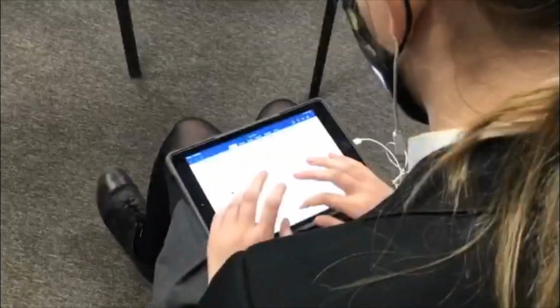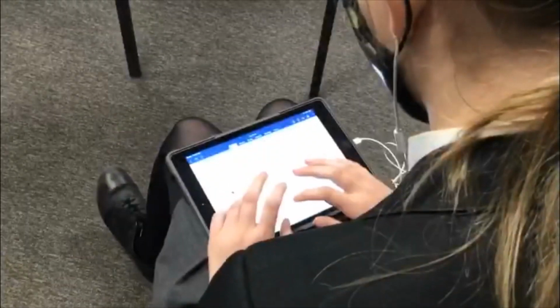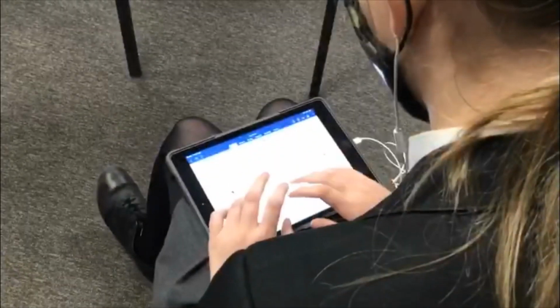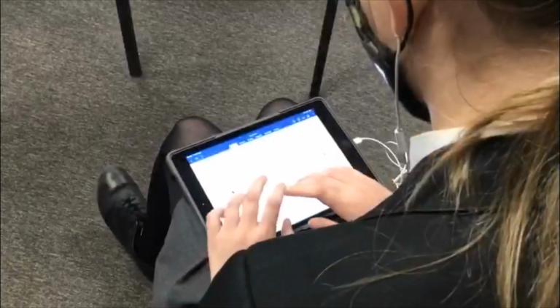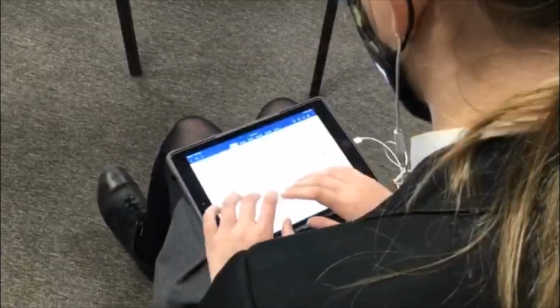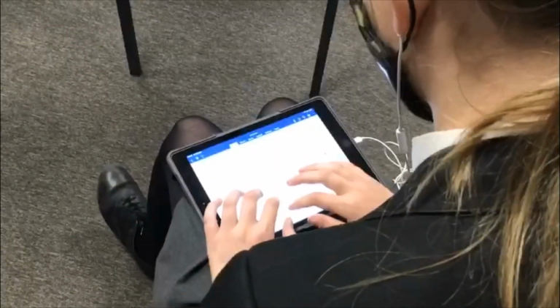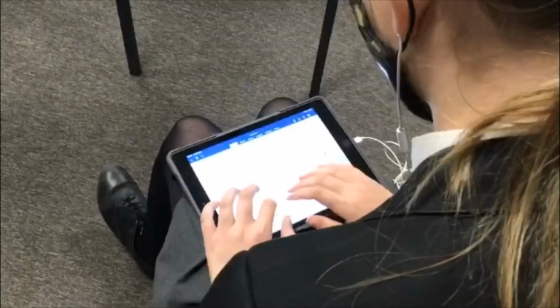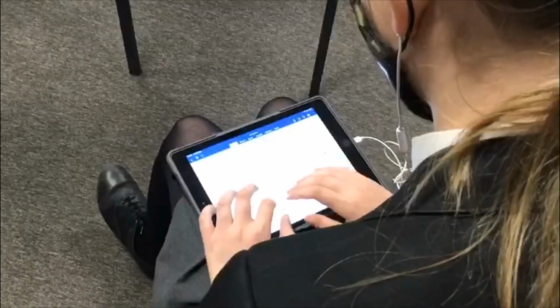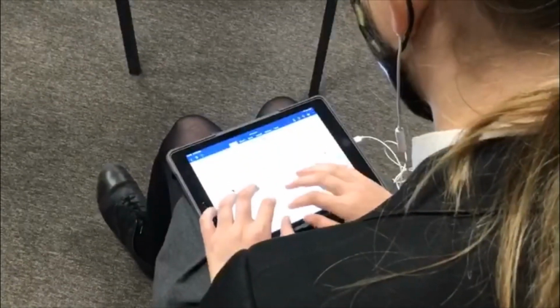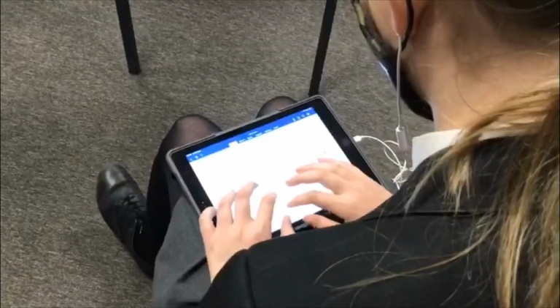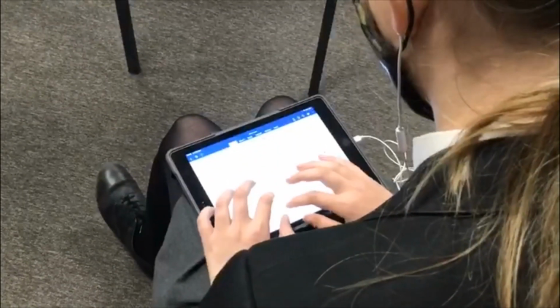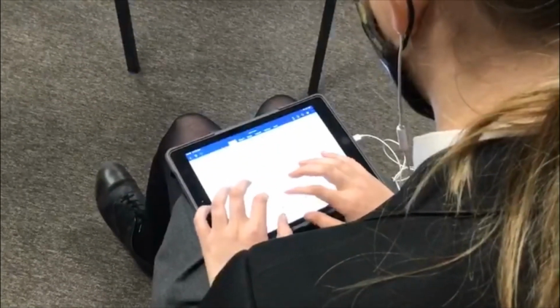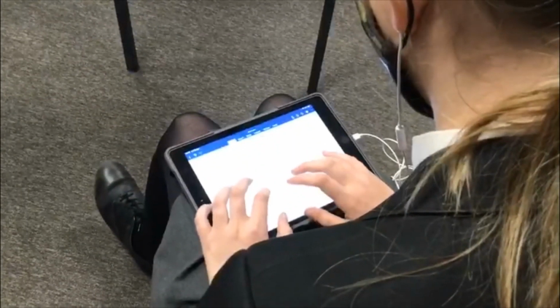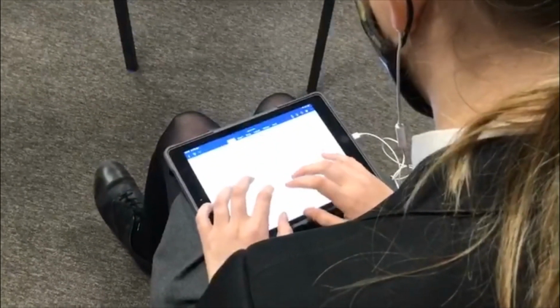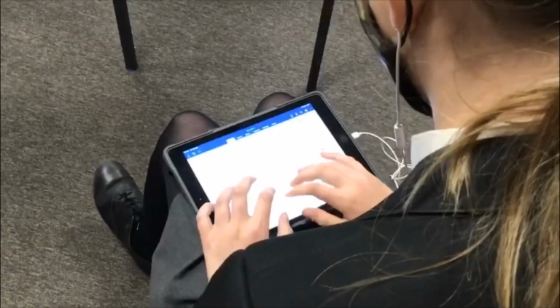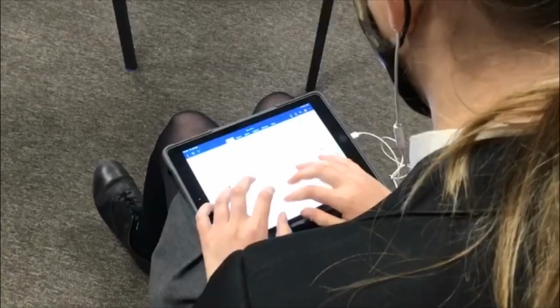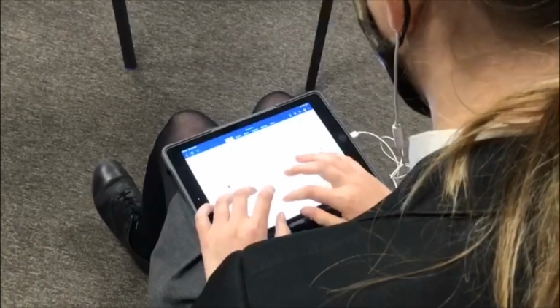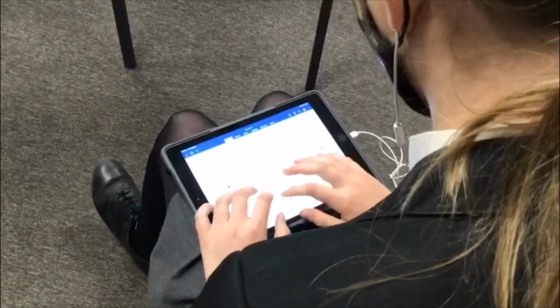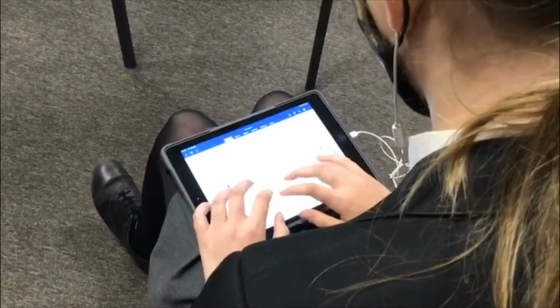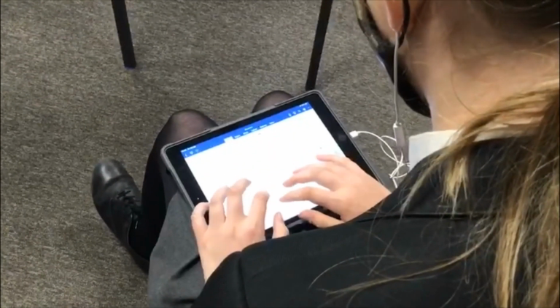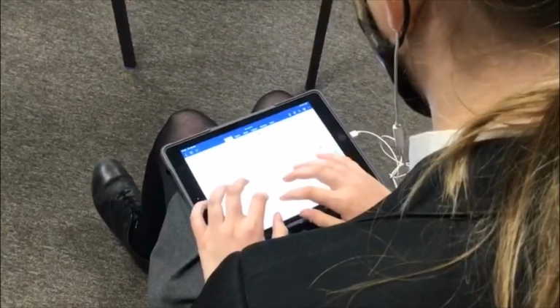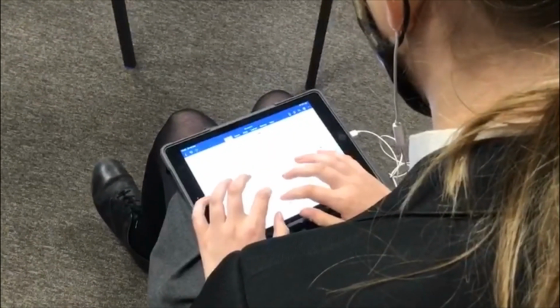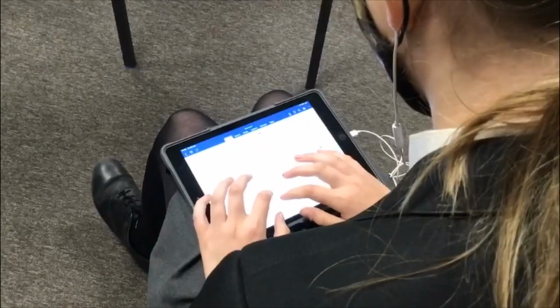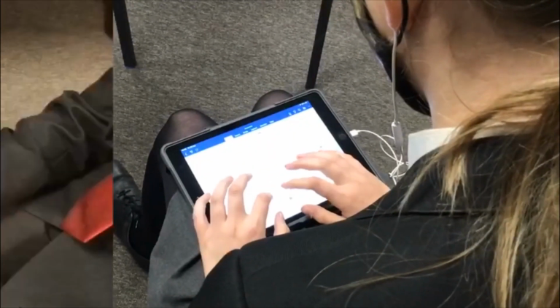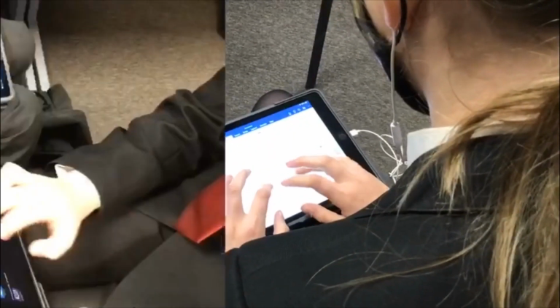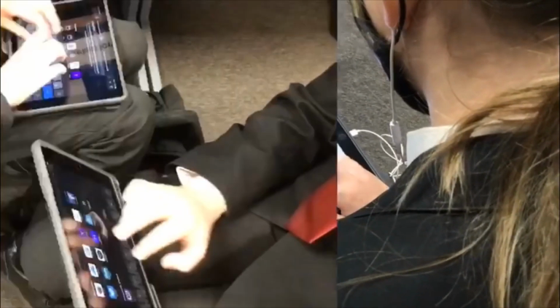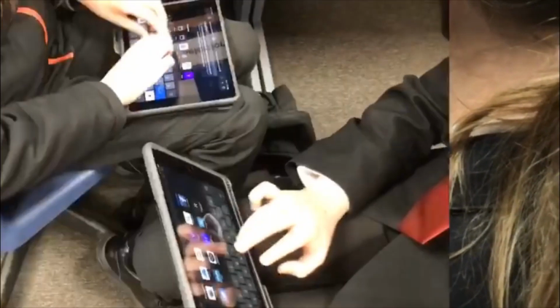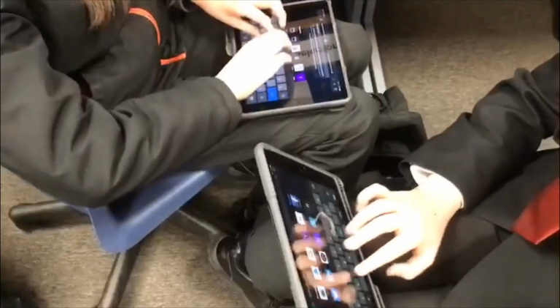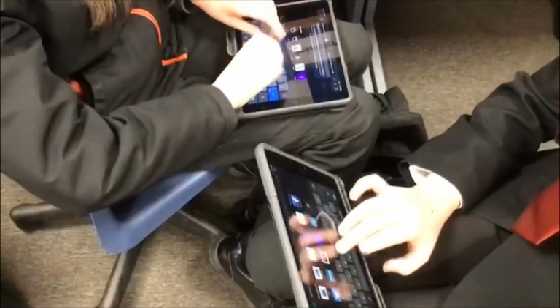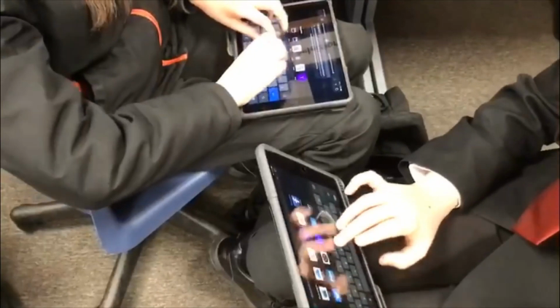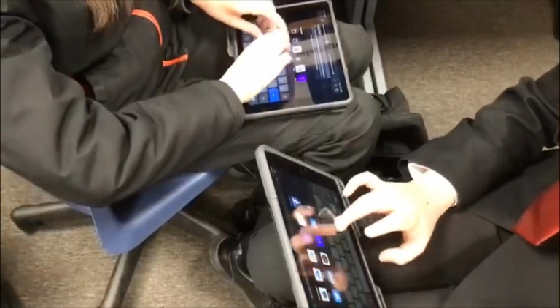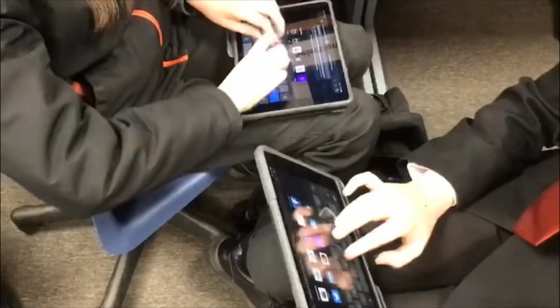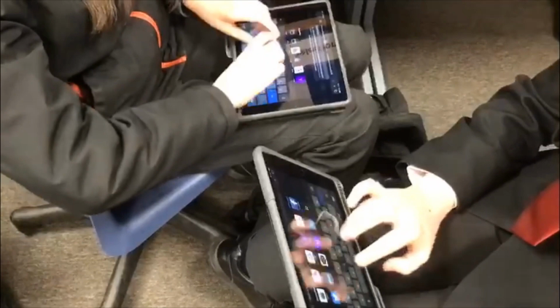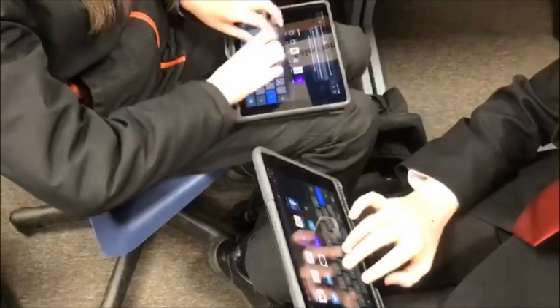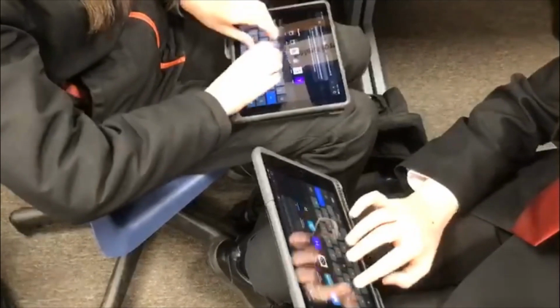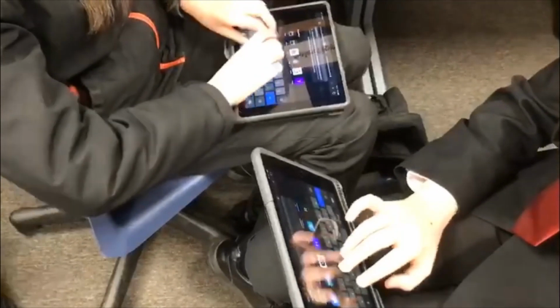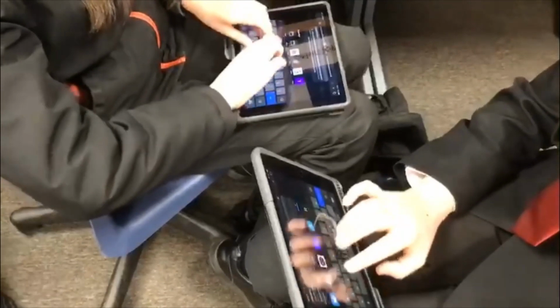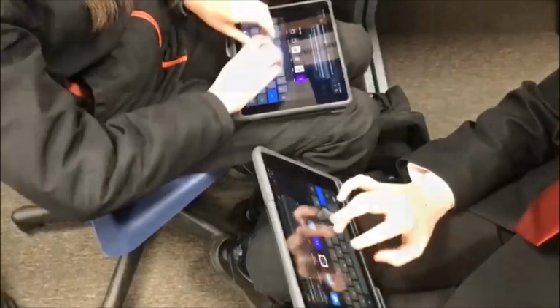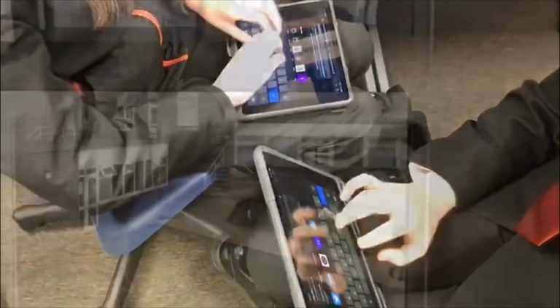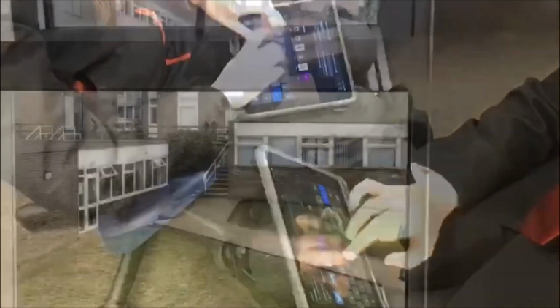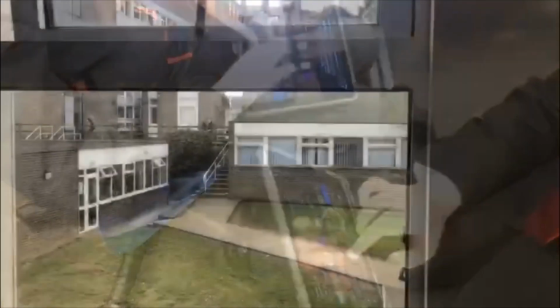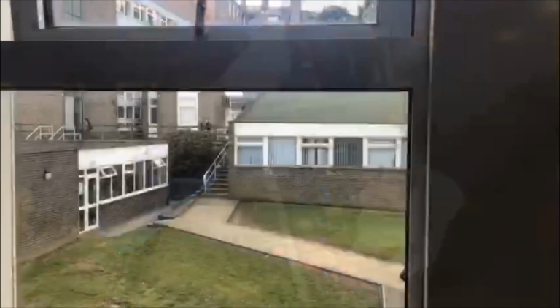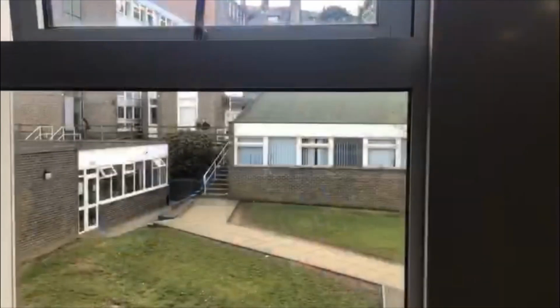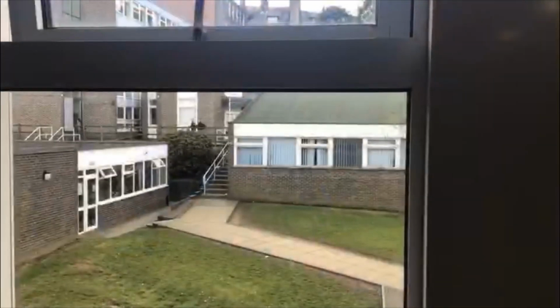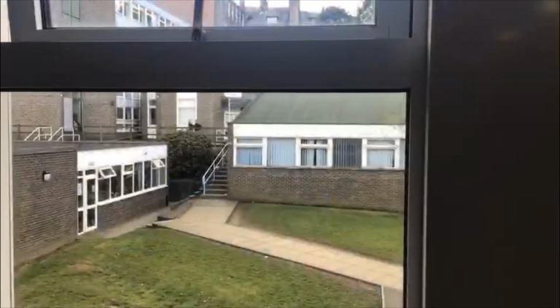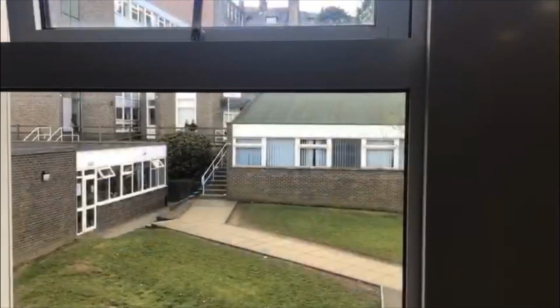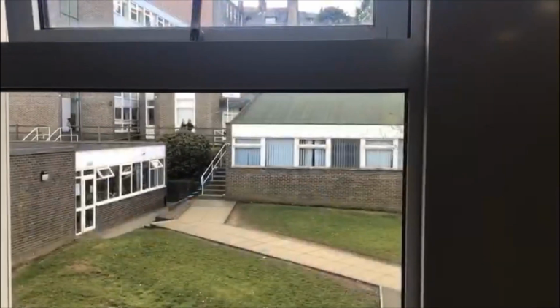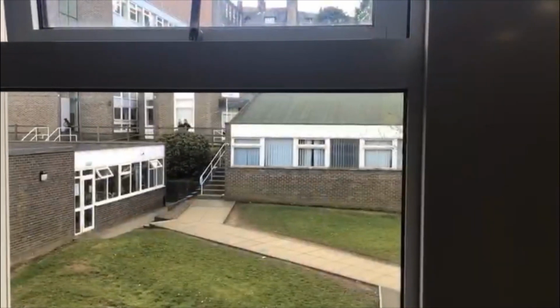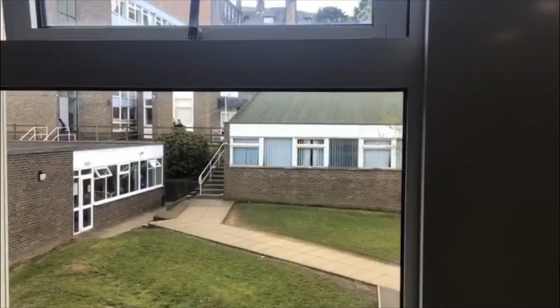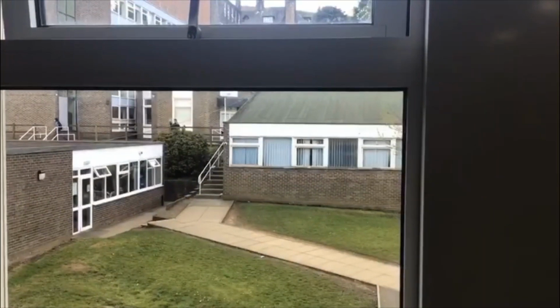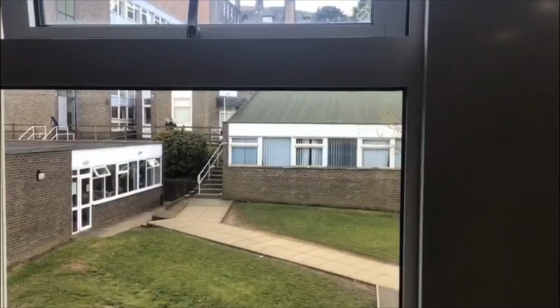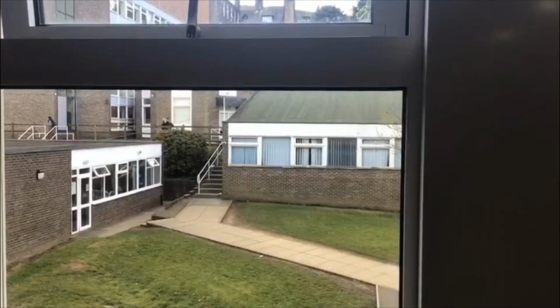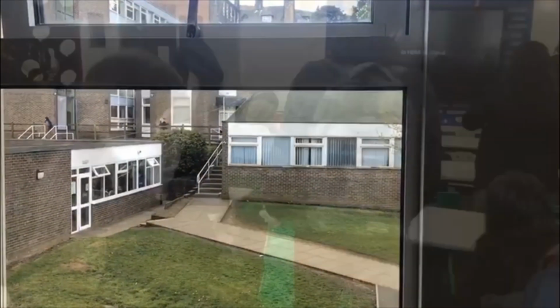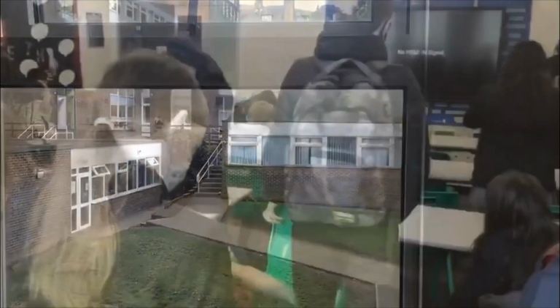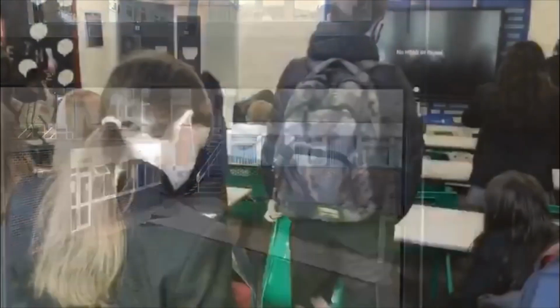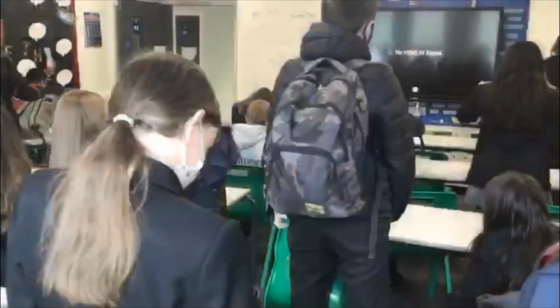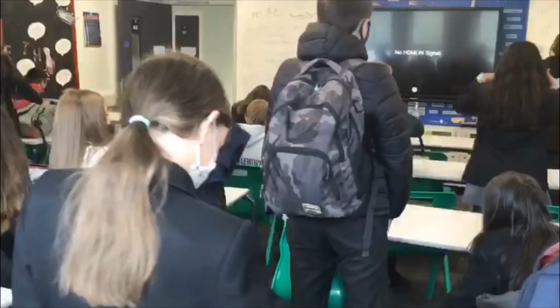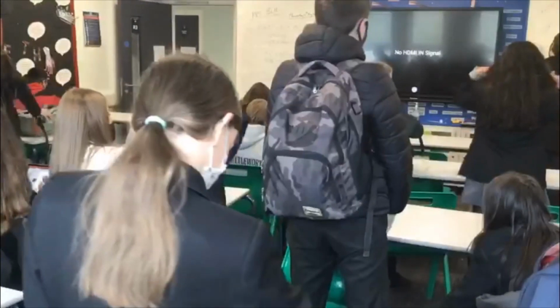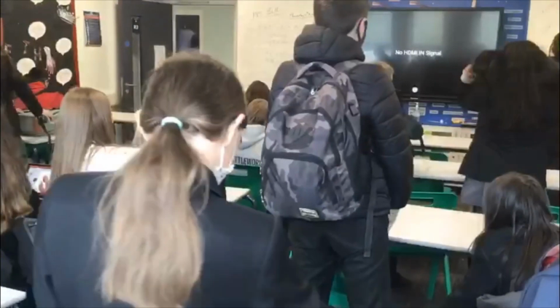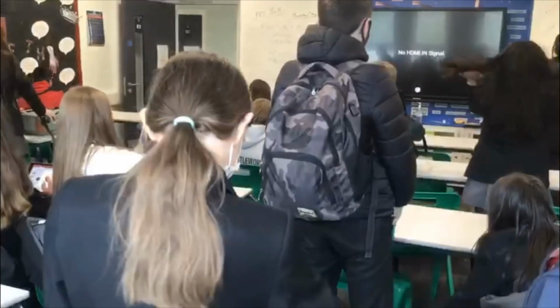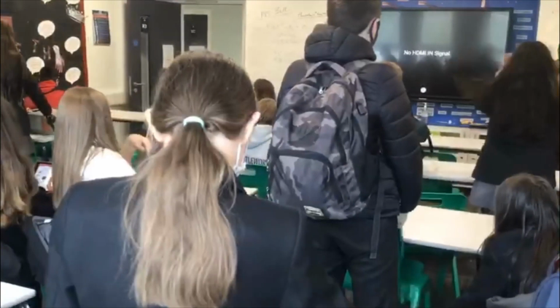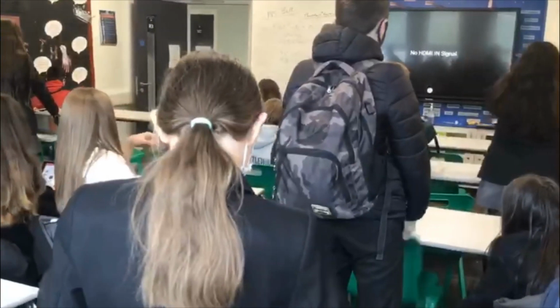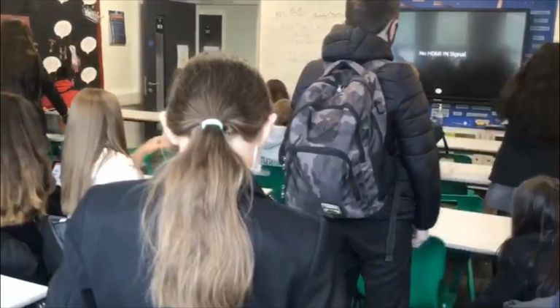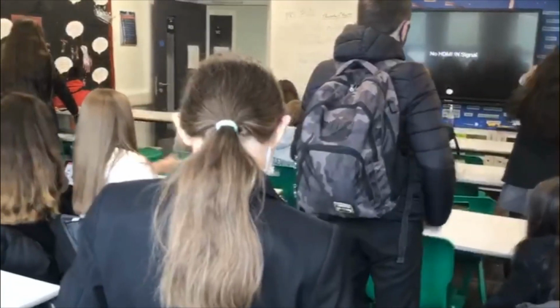We use iPads at our school, and in computing we do a lot of range of things. There are many clubs on offer, including a coding club.